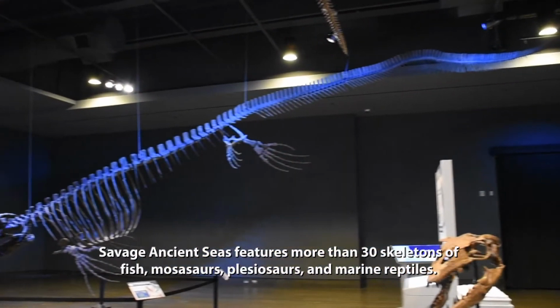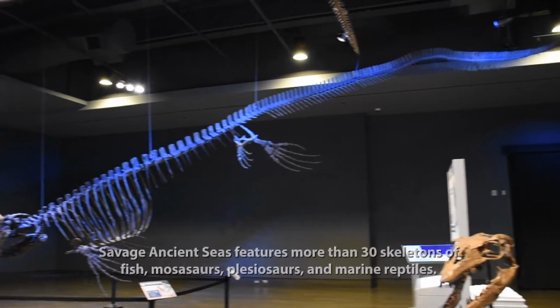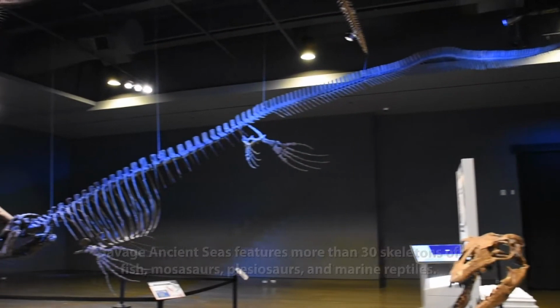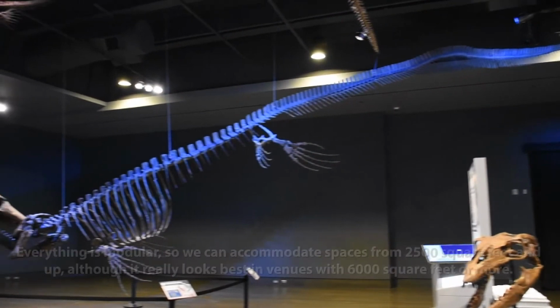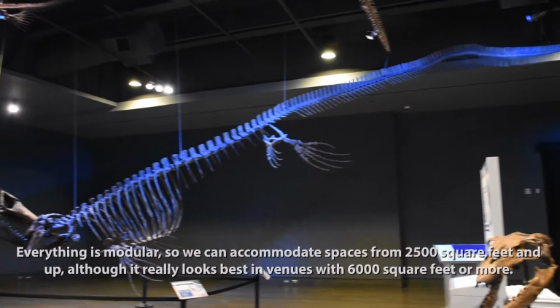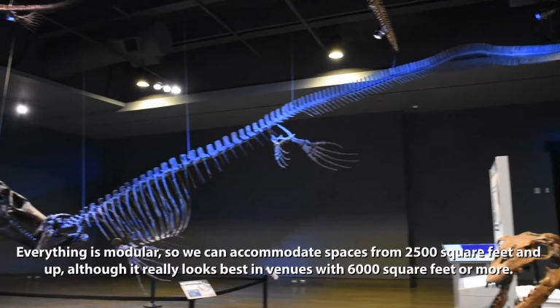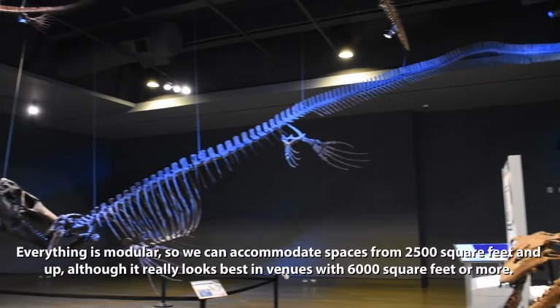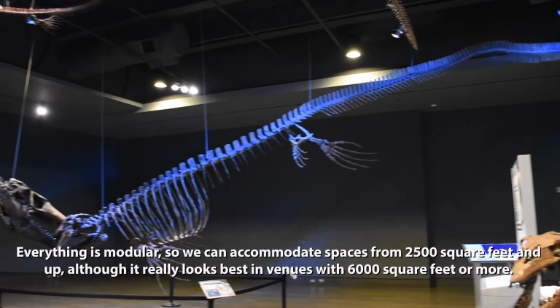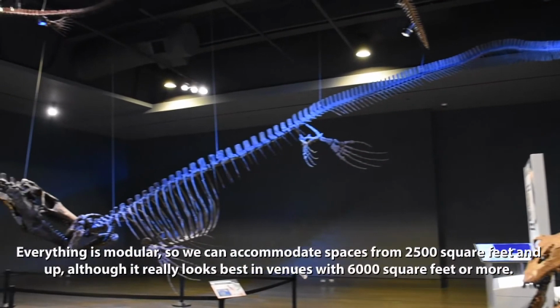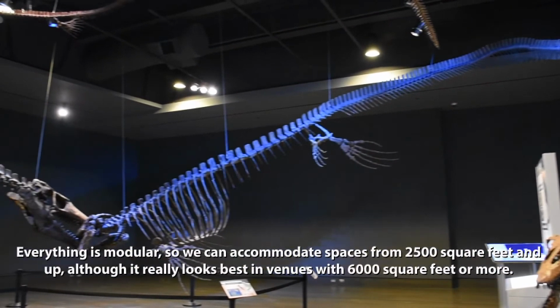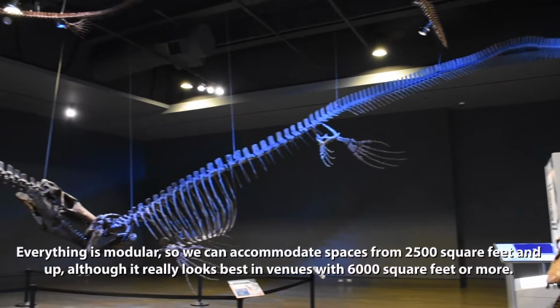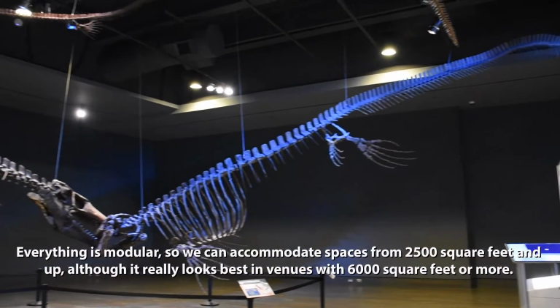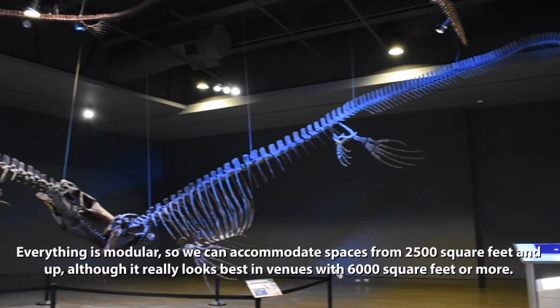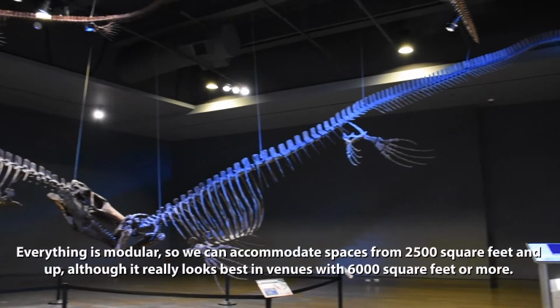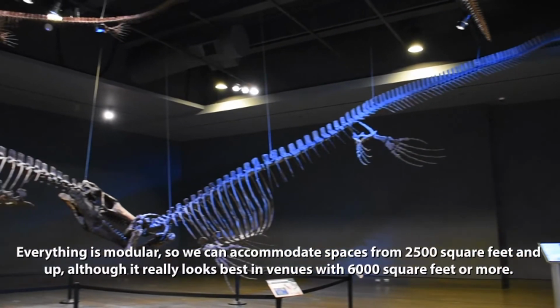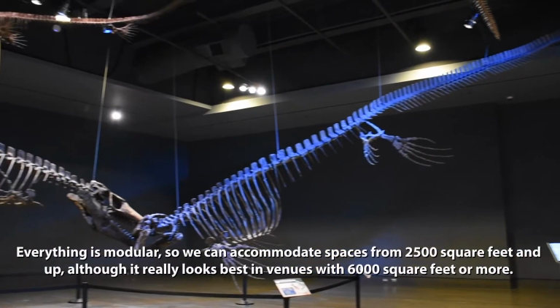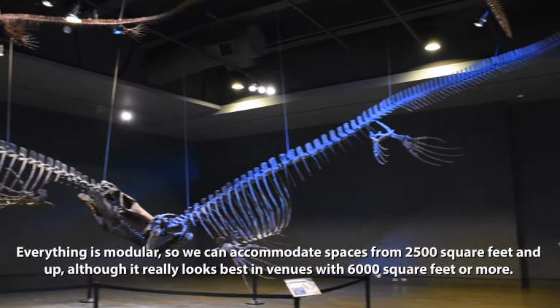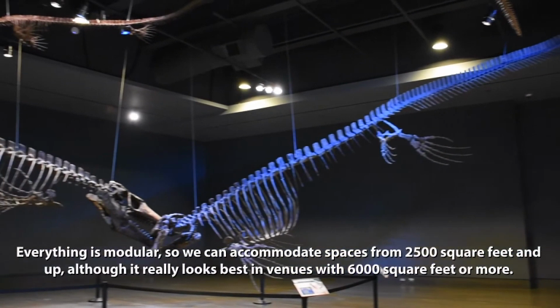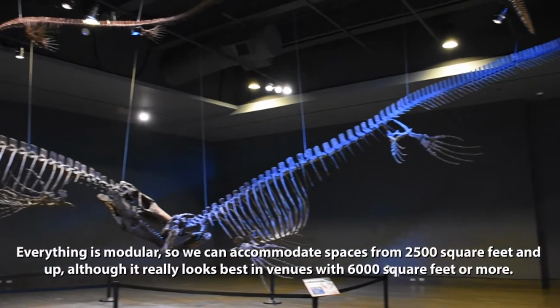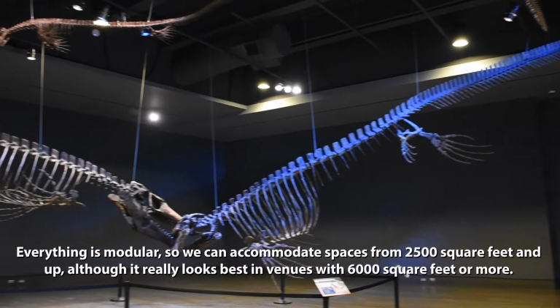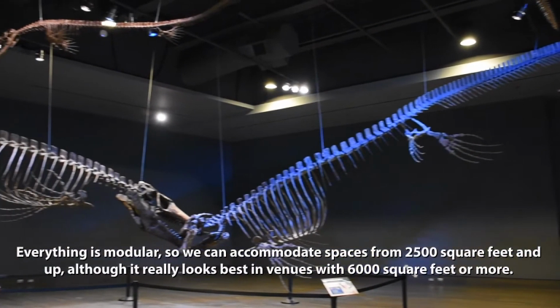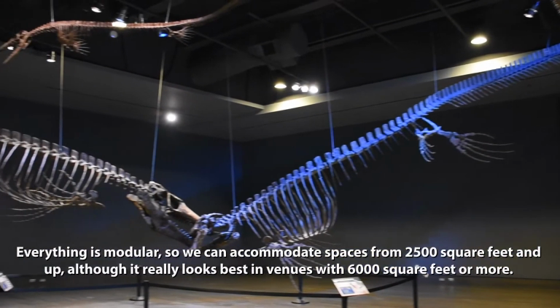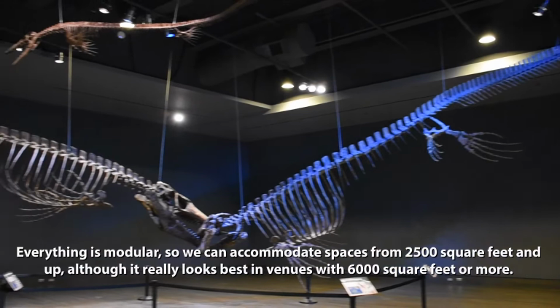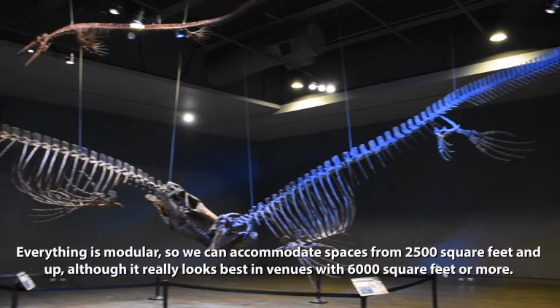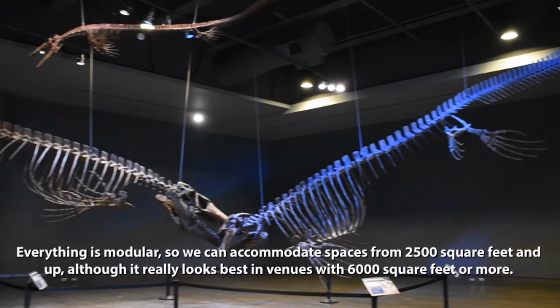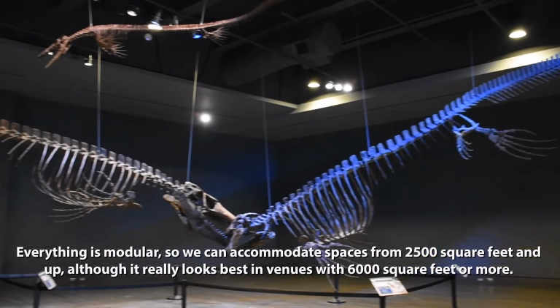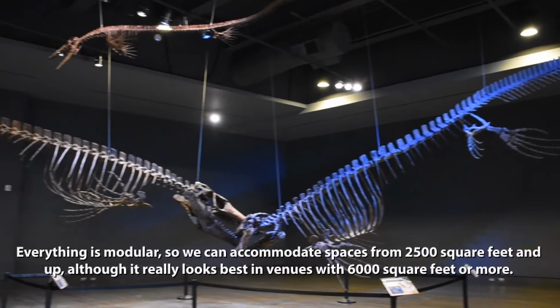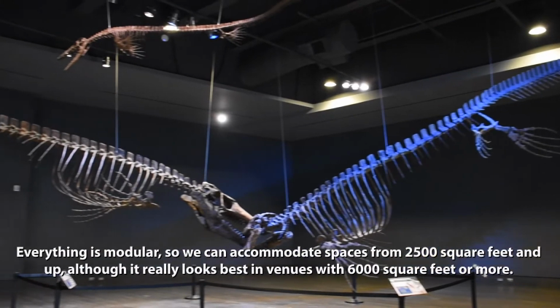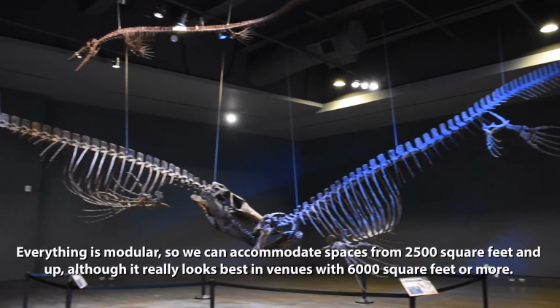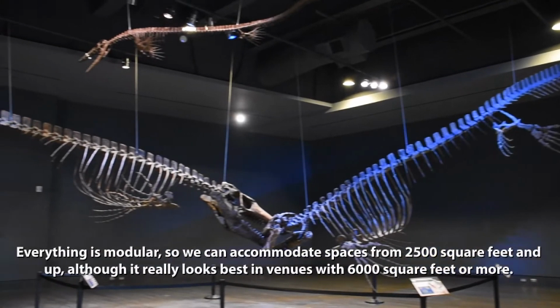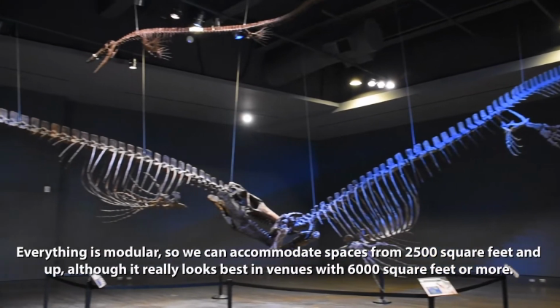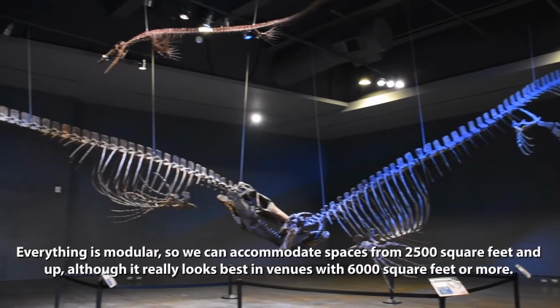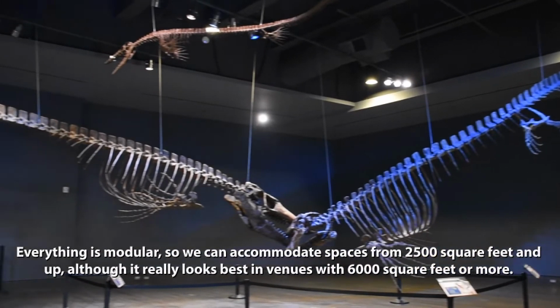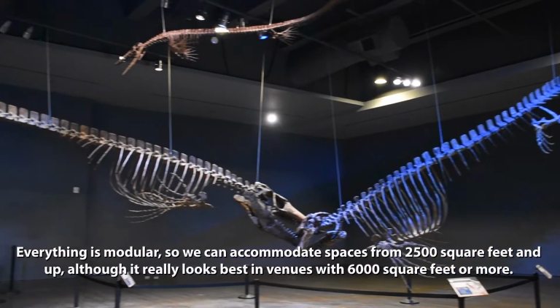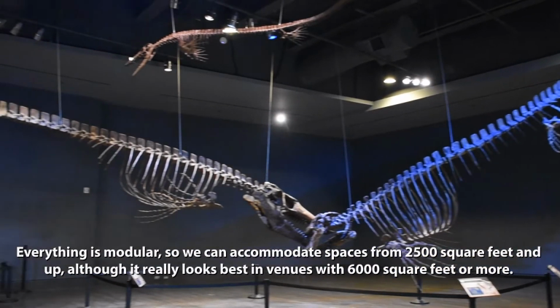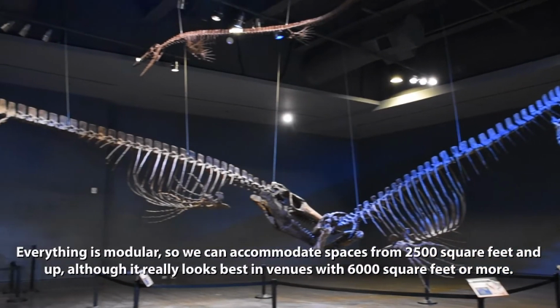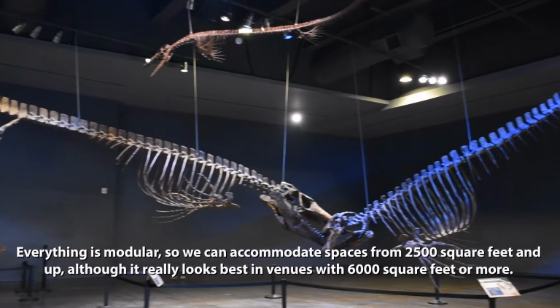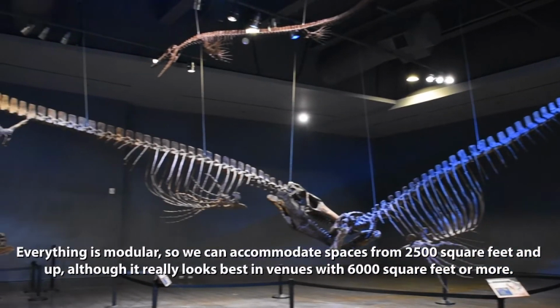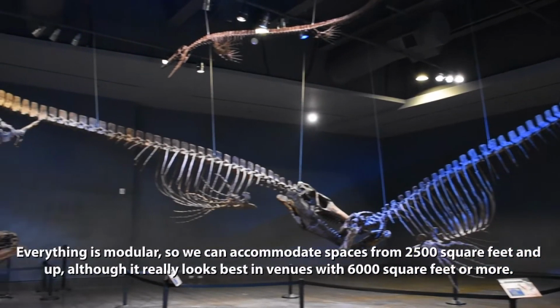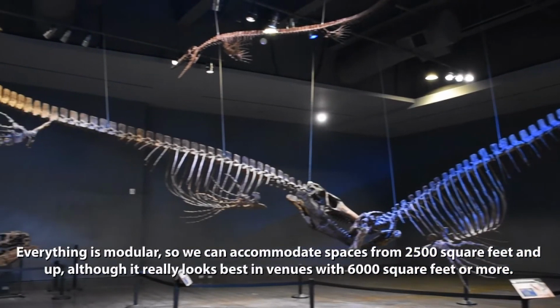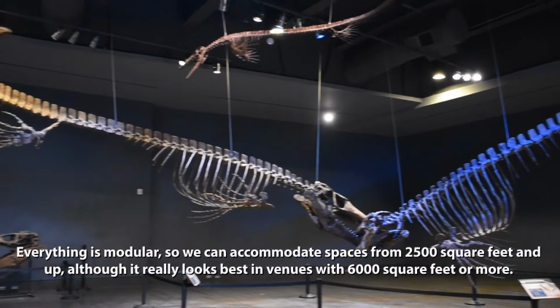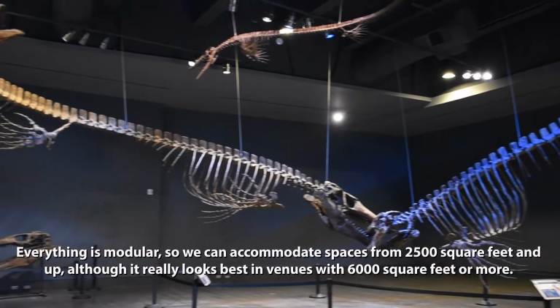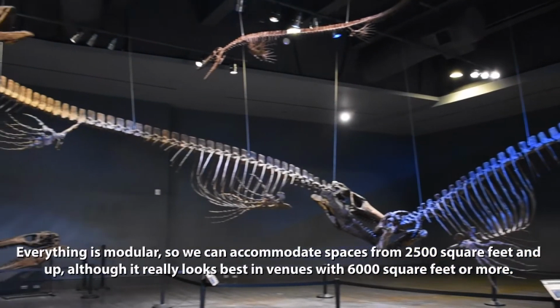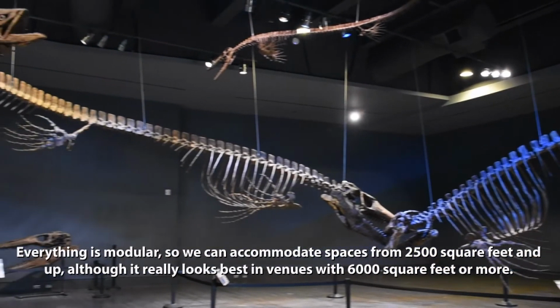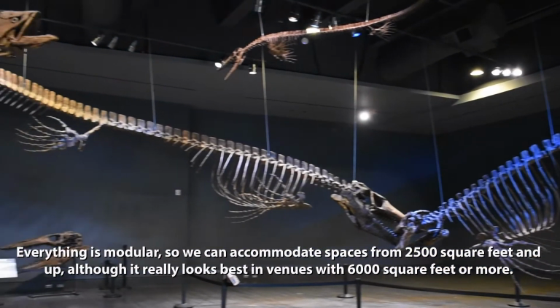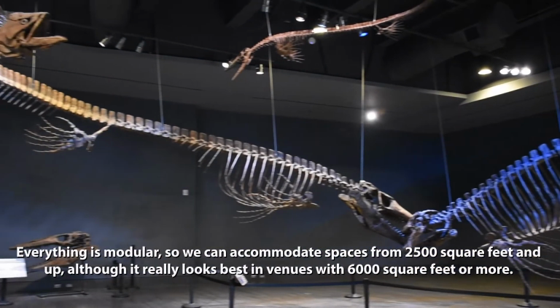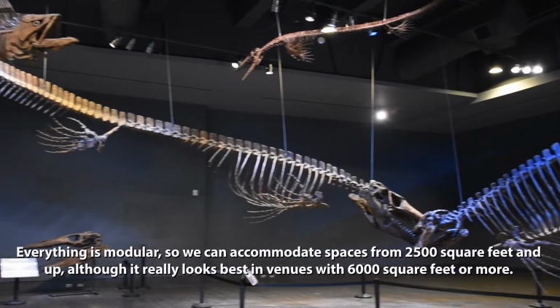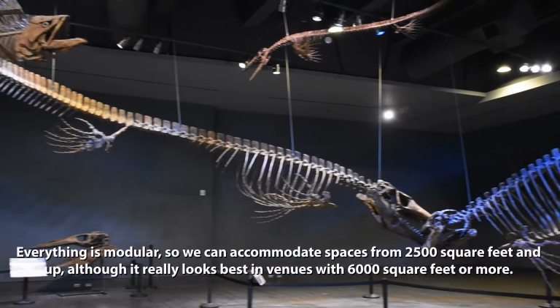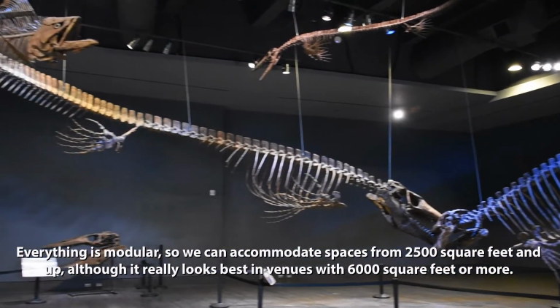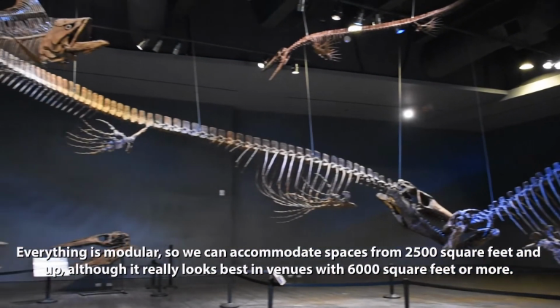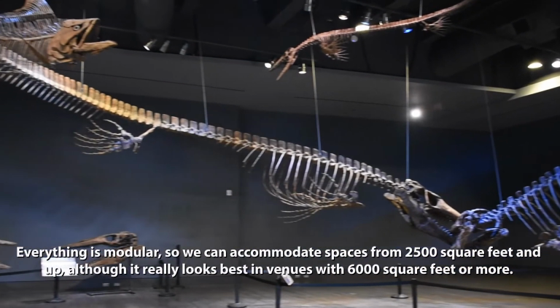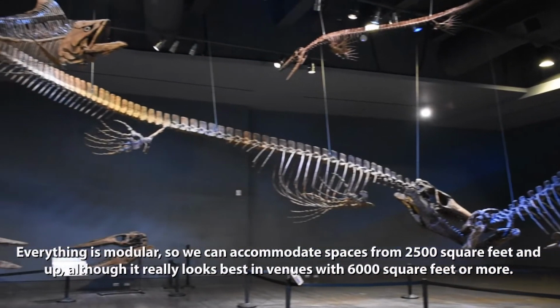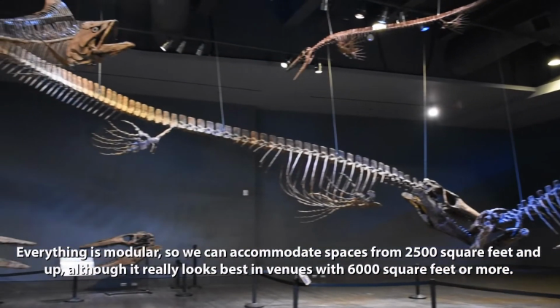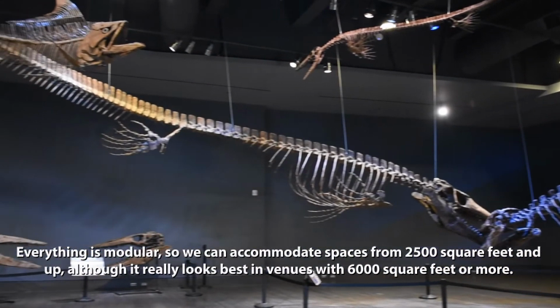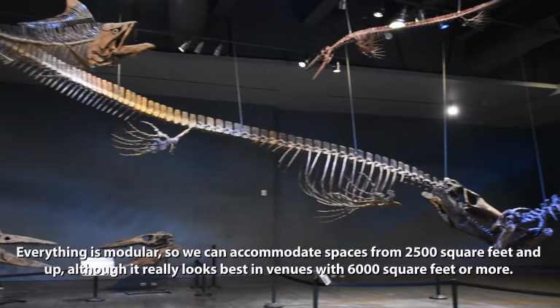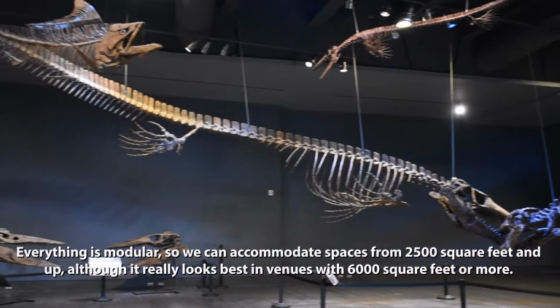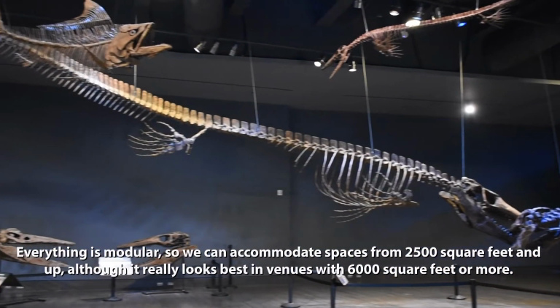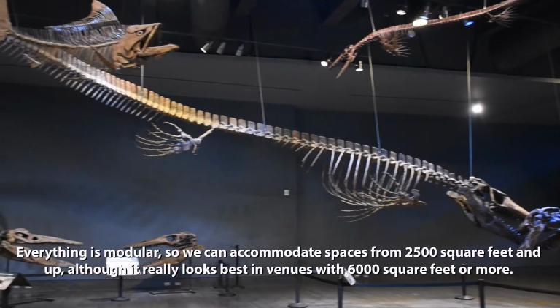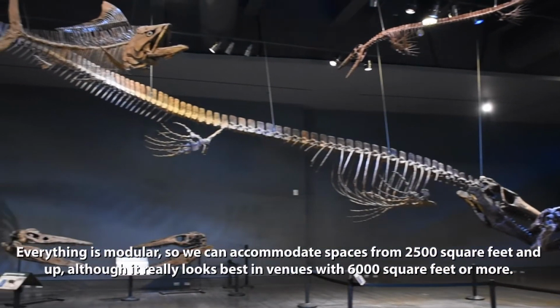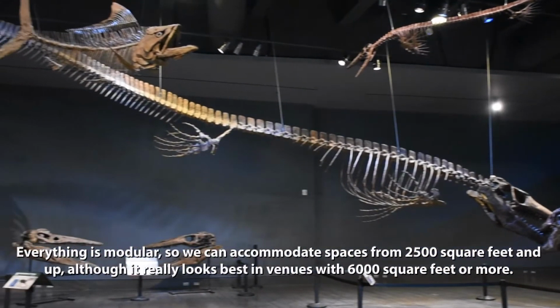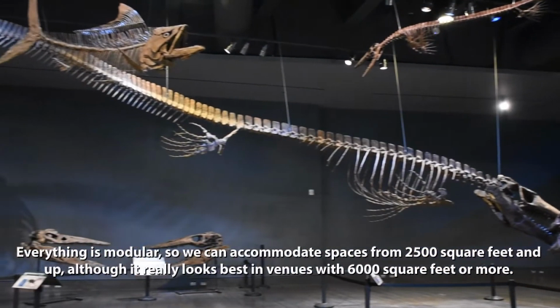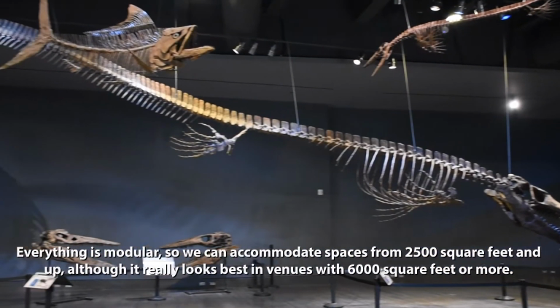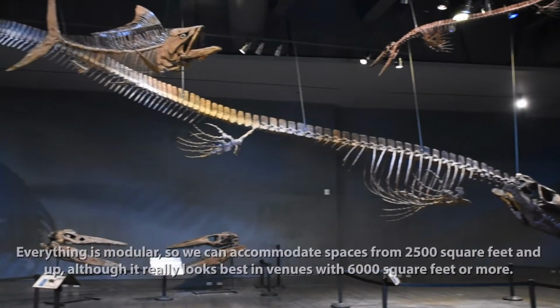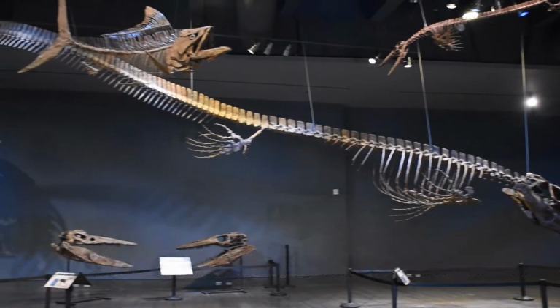Everything is modular so we can accommodate spaces of 2,500 square feet and up, although it really looks best in venues with 6,000 square feet or more.